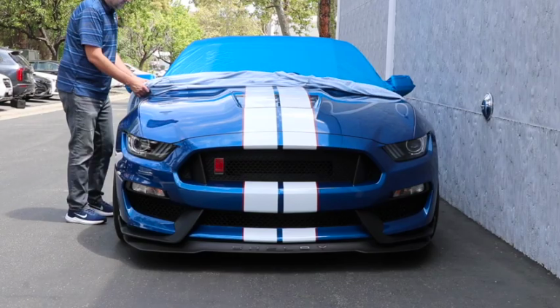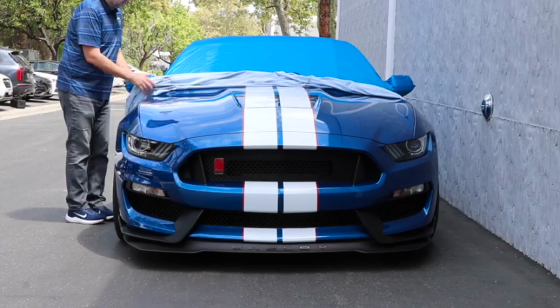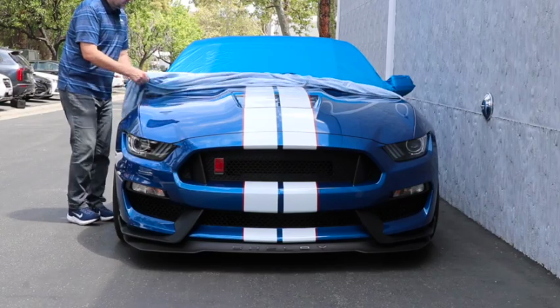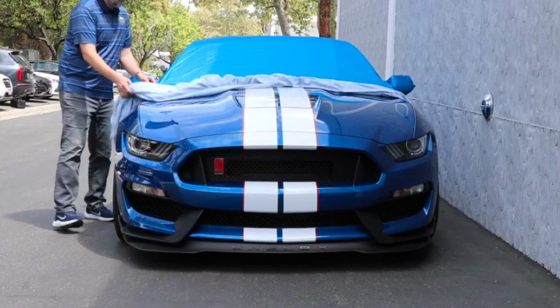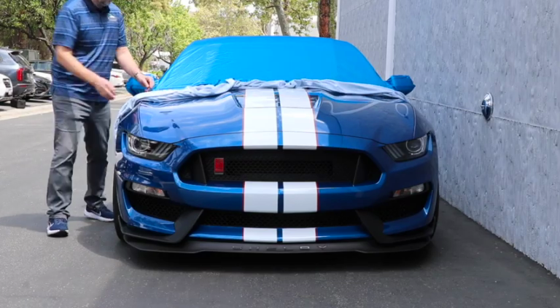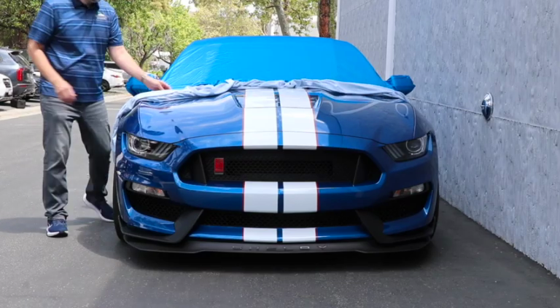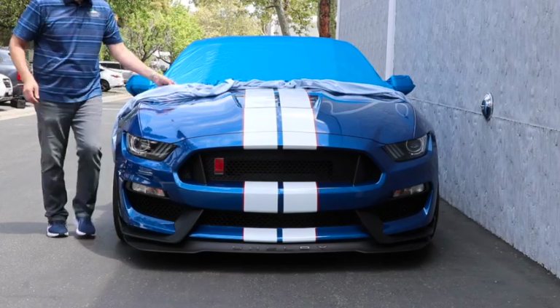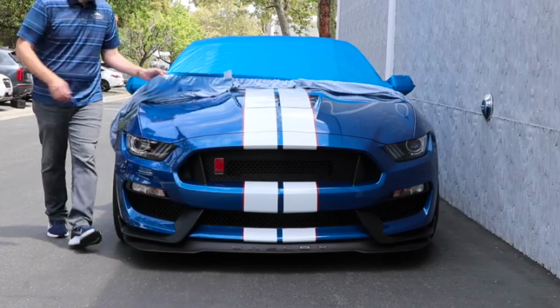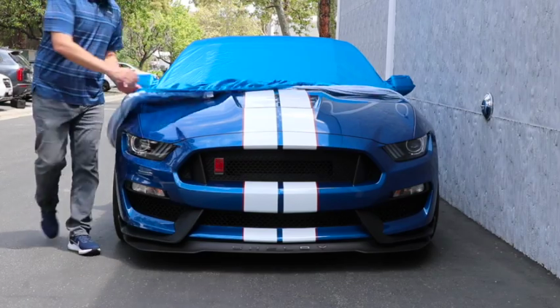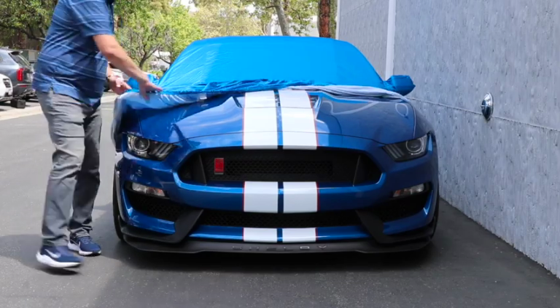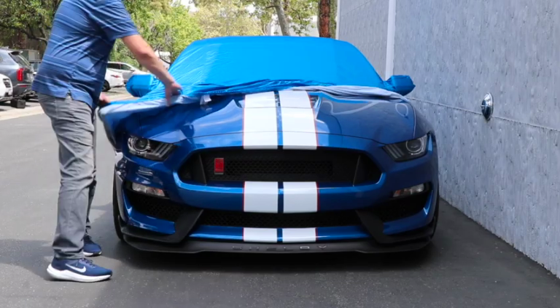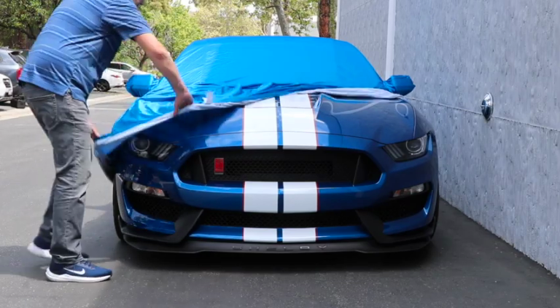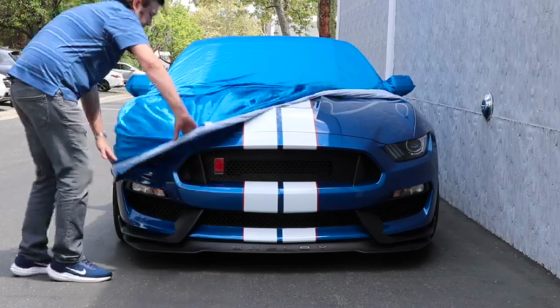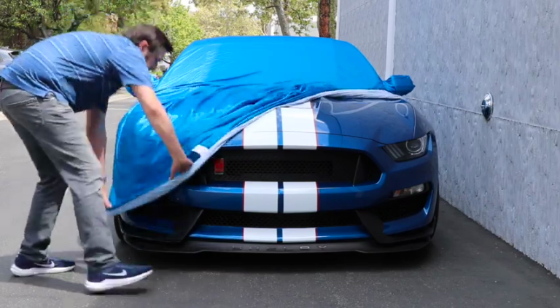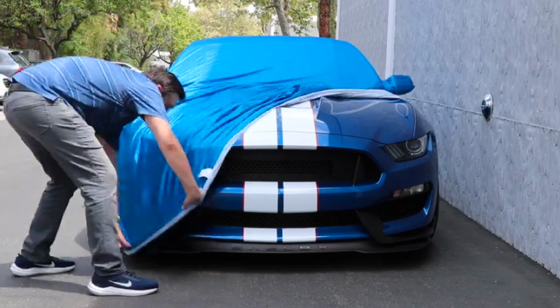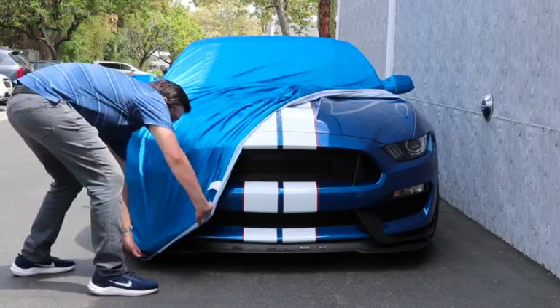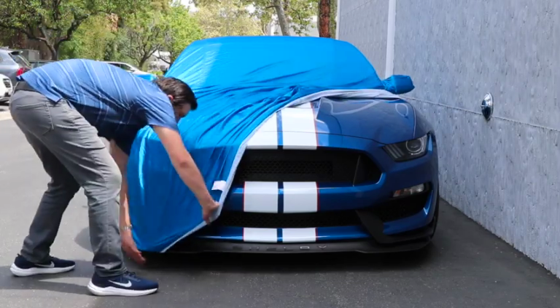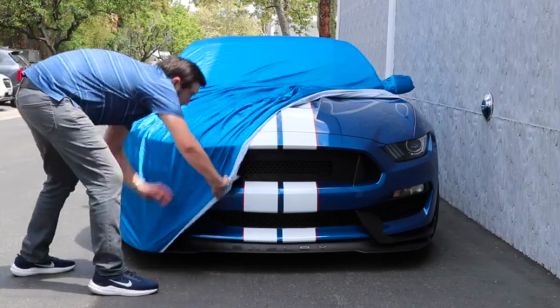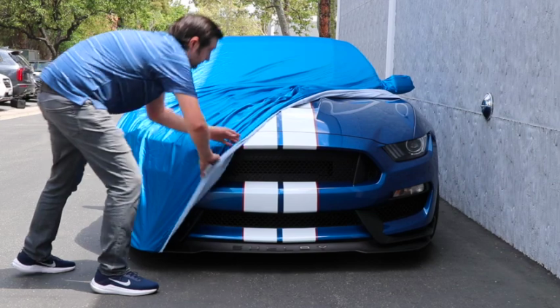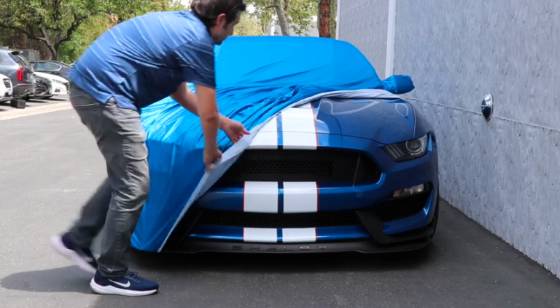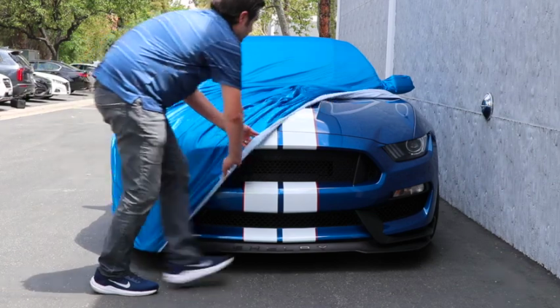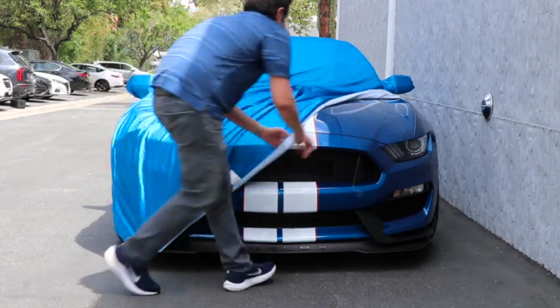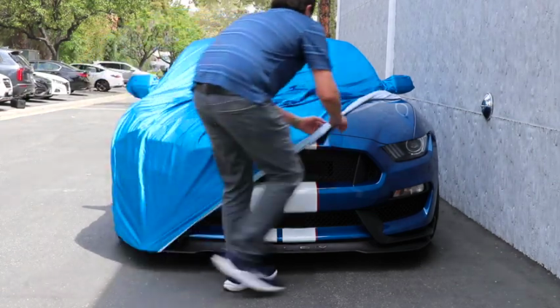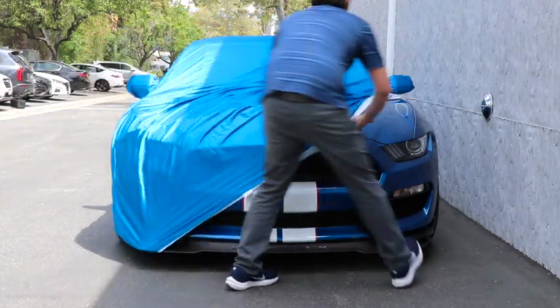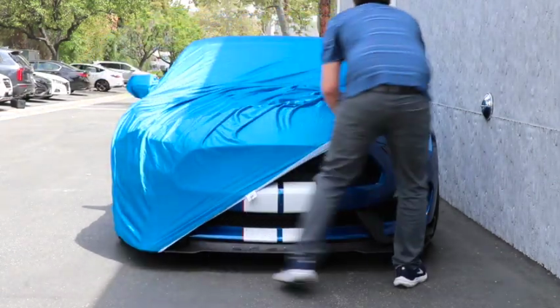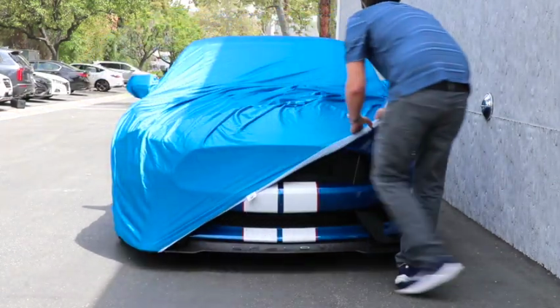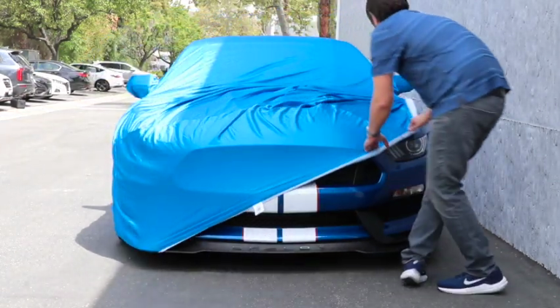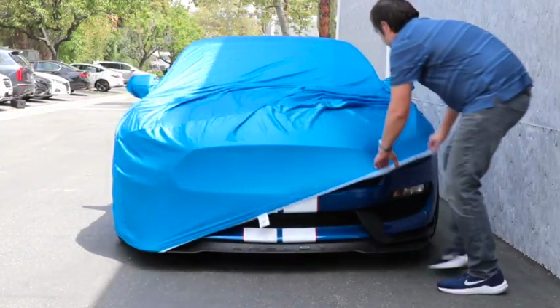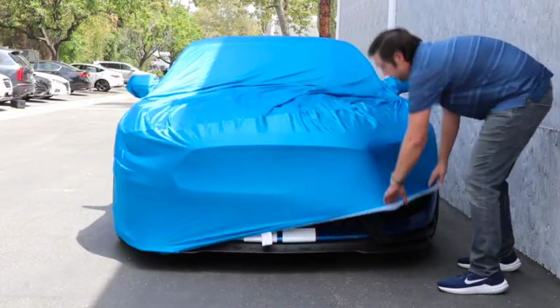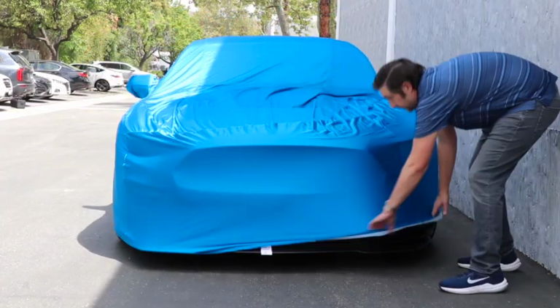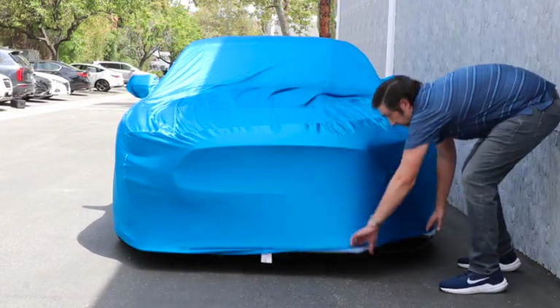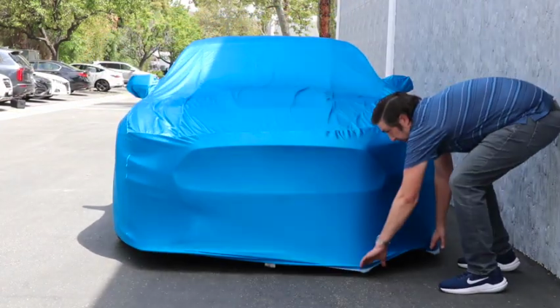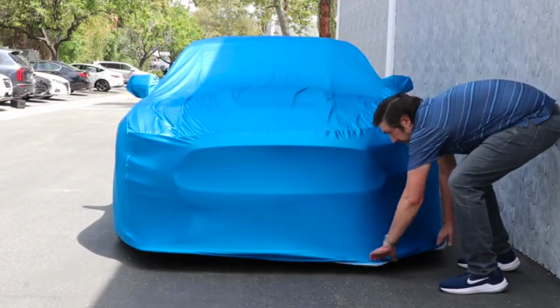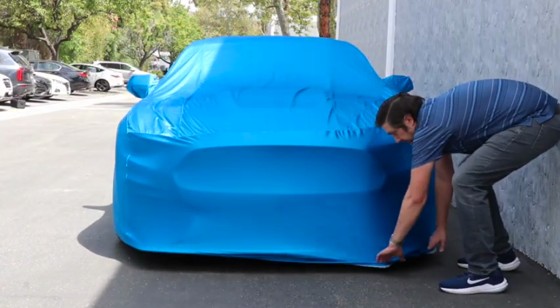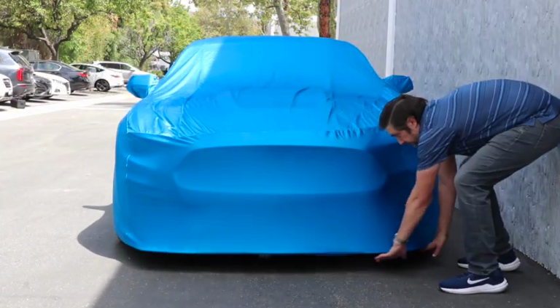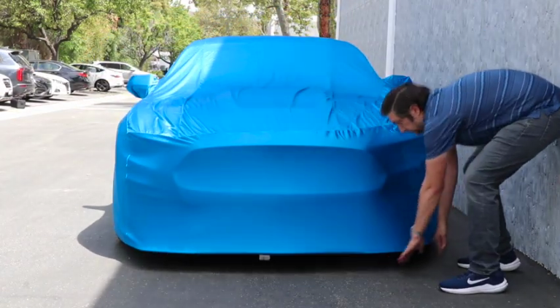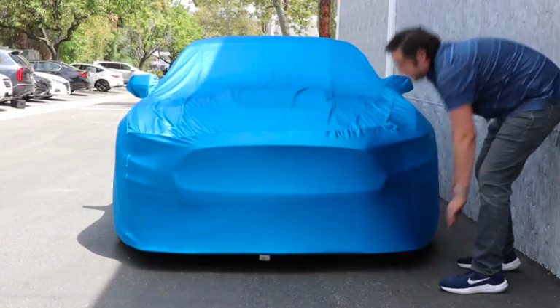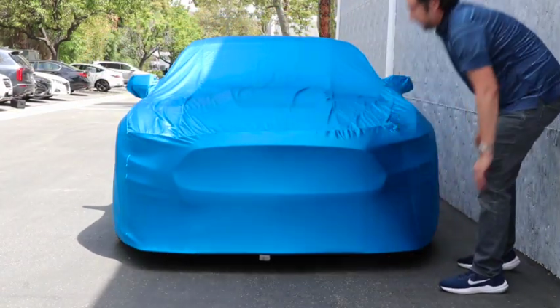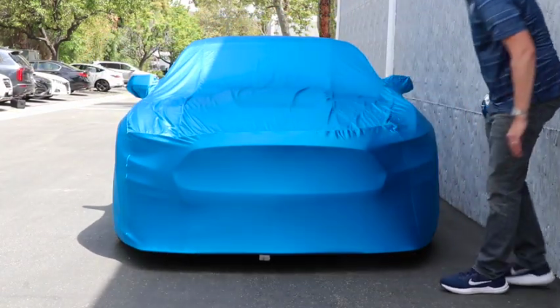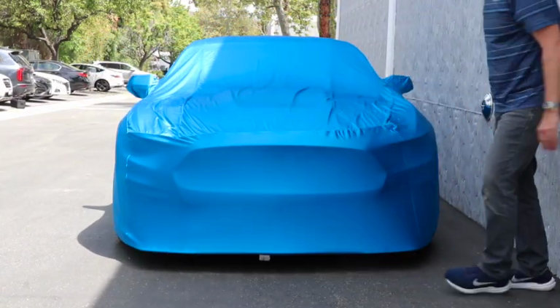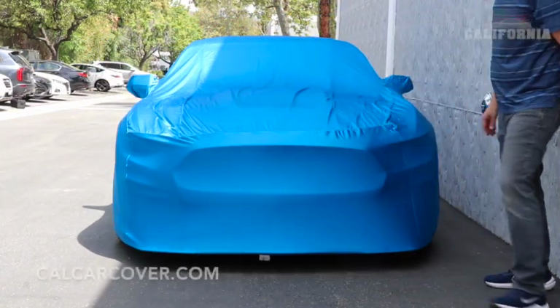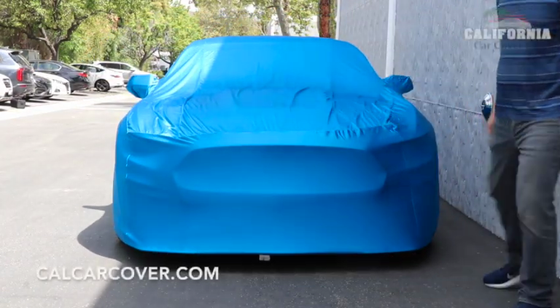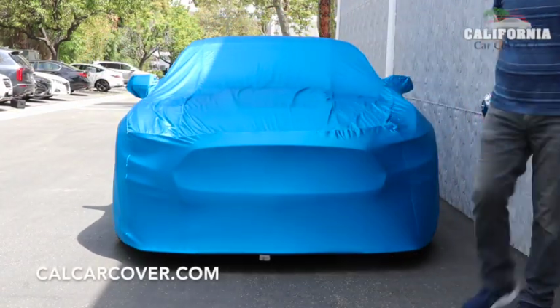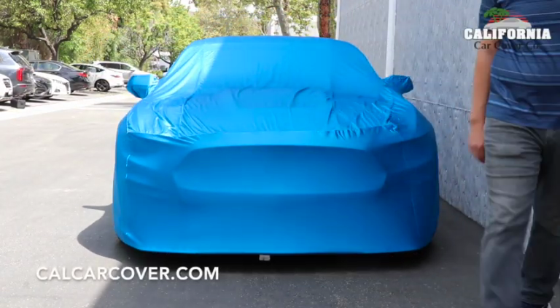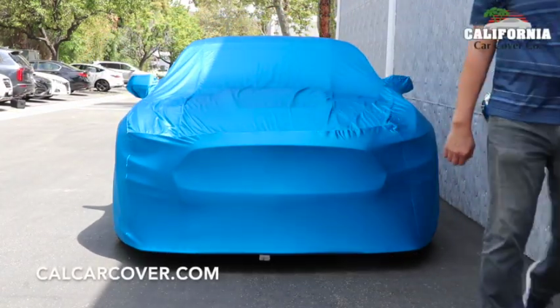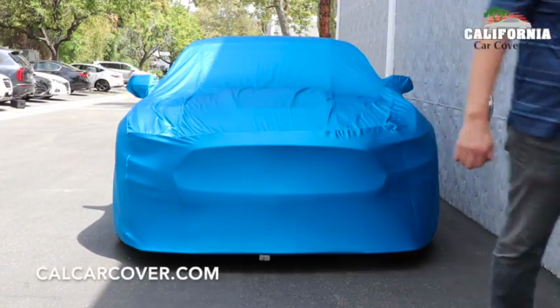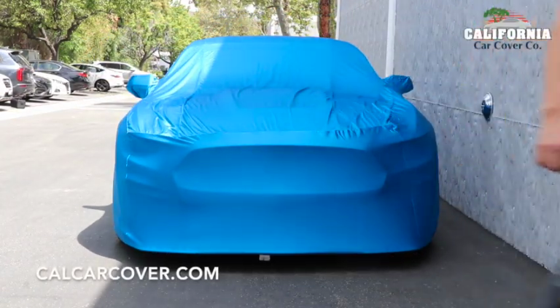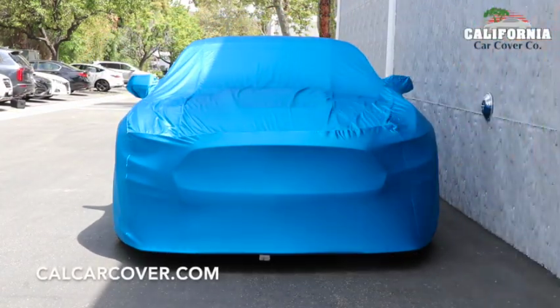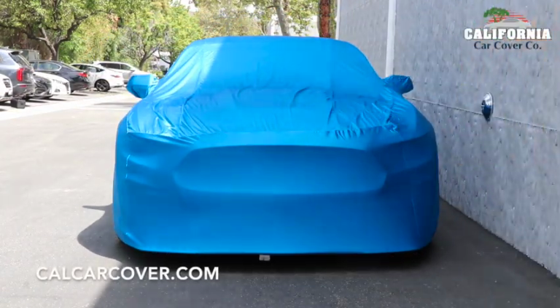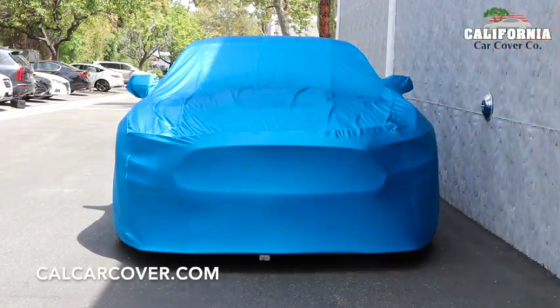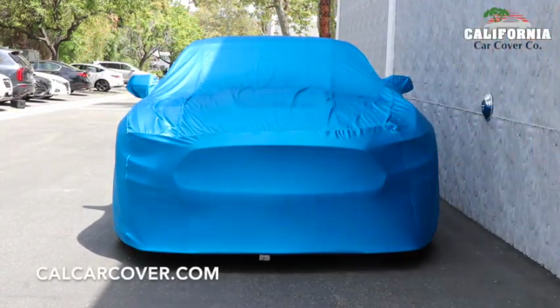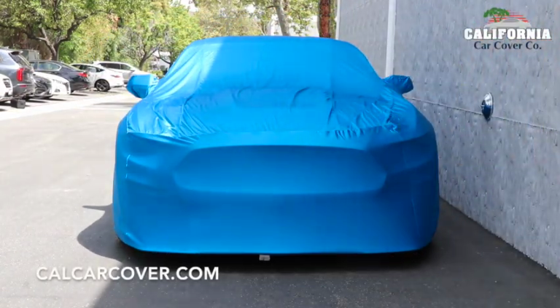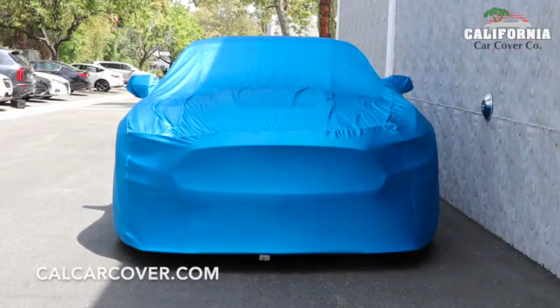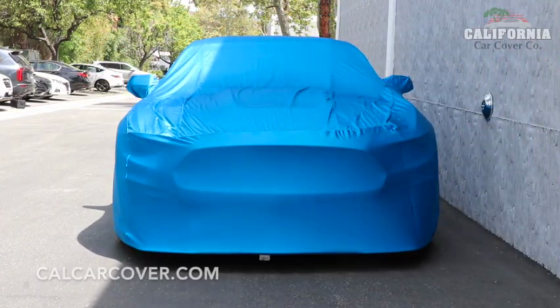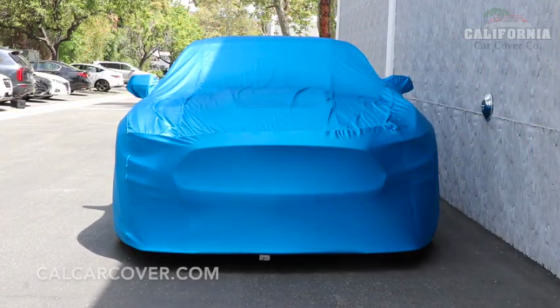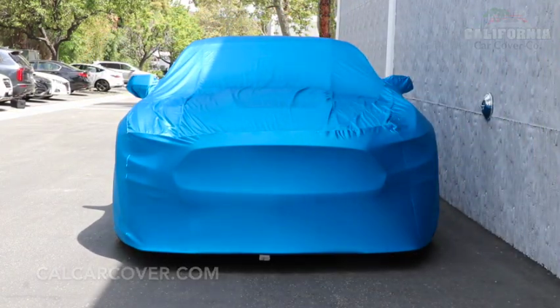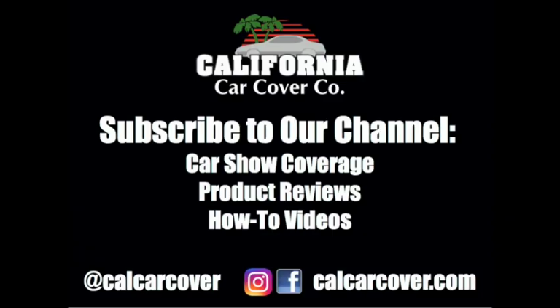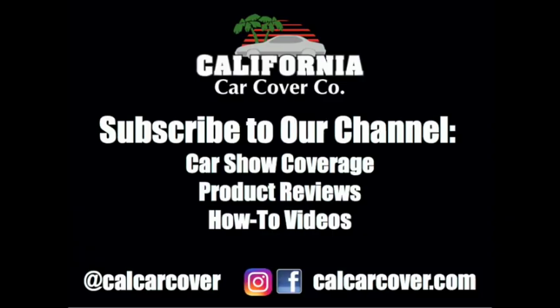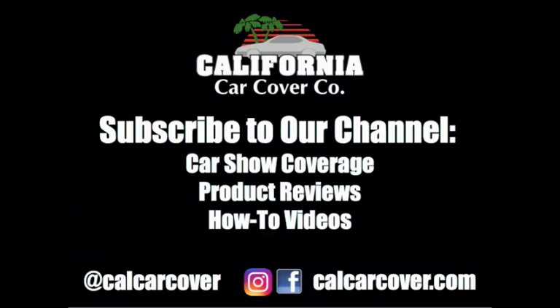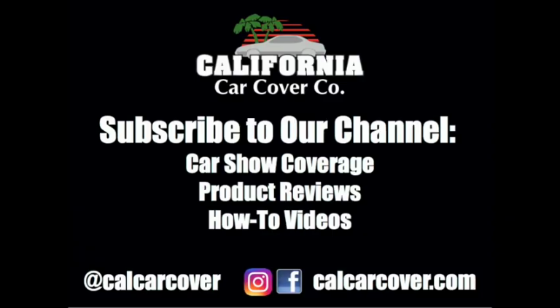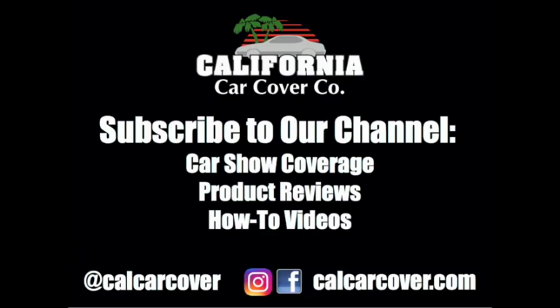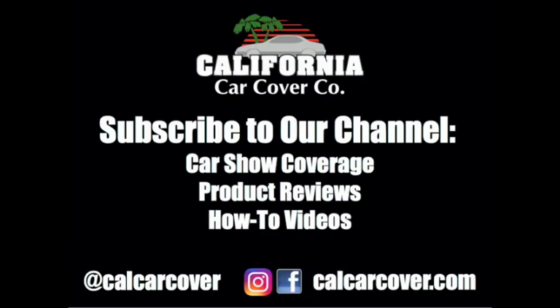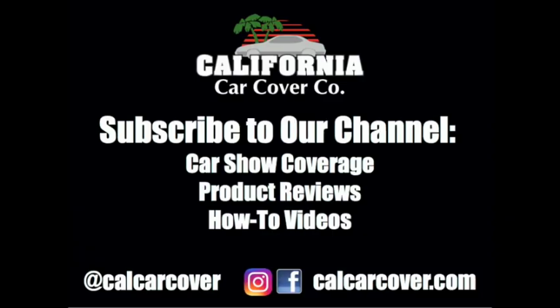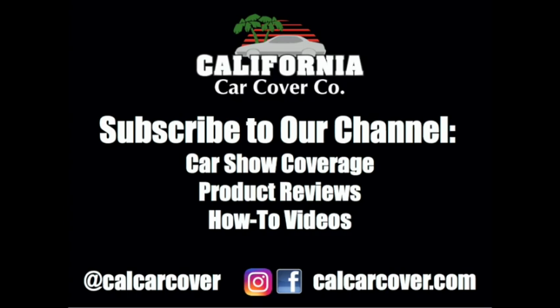Satin Fleece is available in multiple colors to best match or coordinate with your vehicle or garage. The fabric is designed for indoor use only.